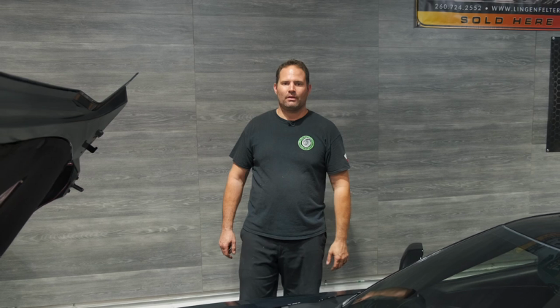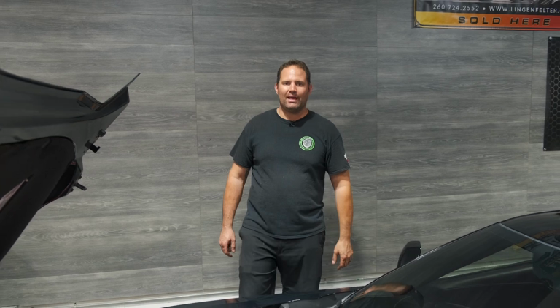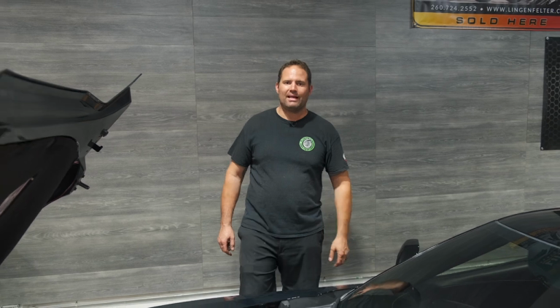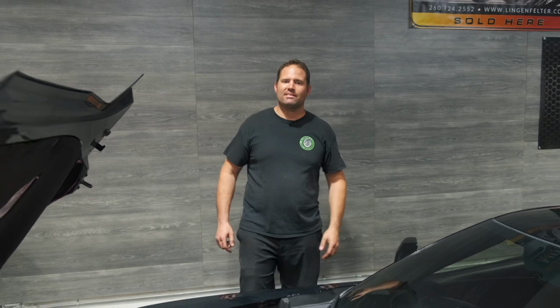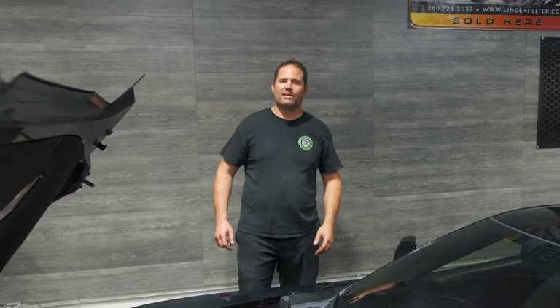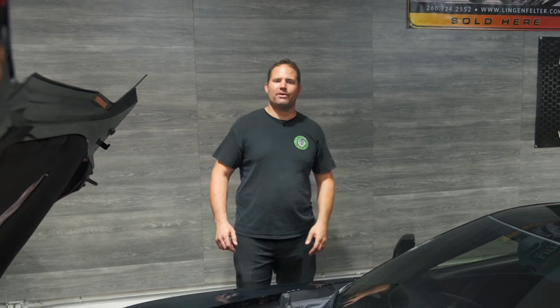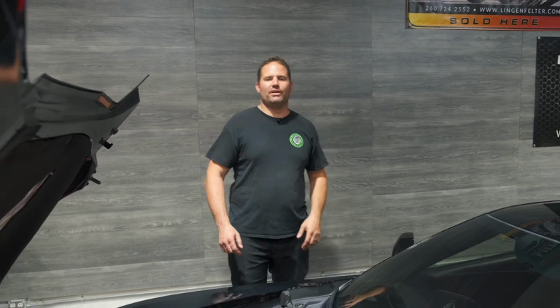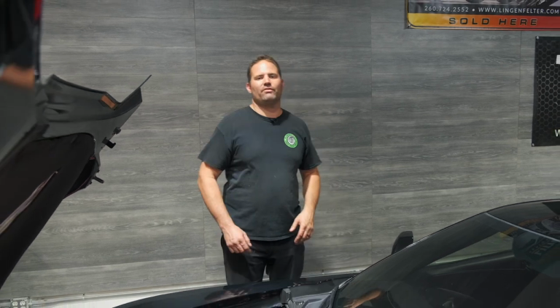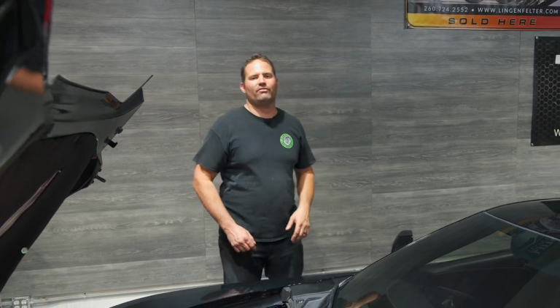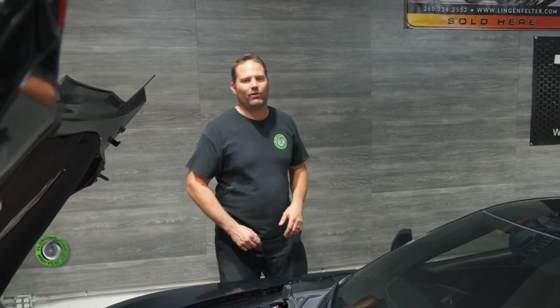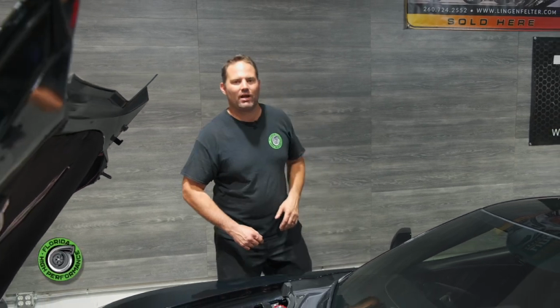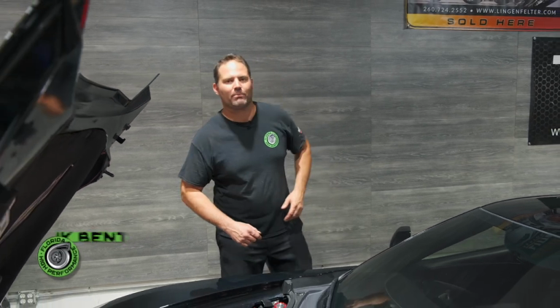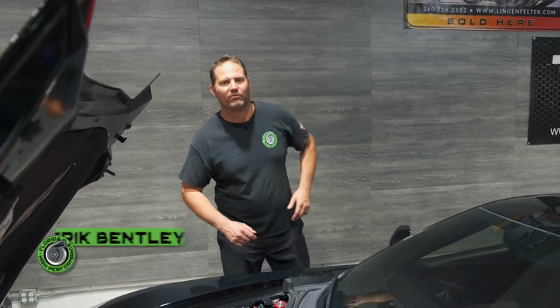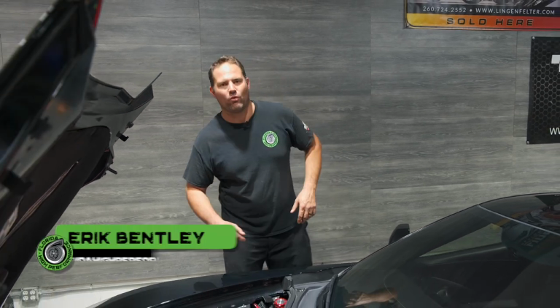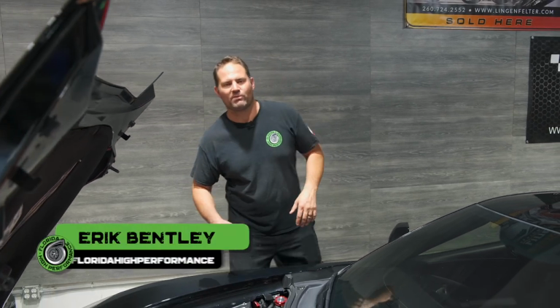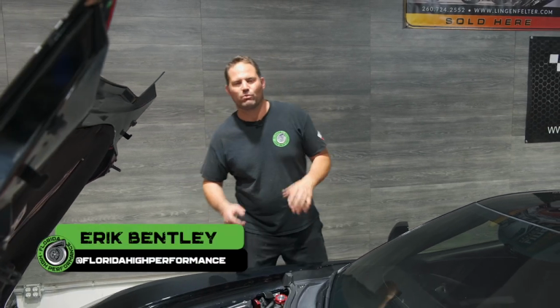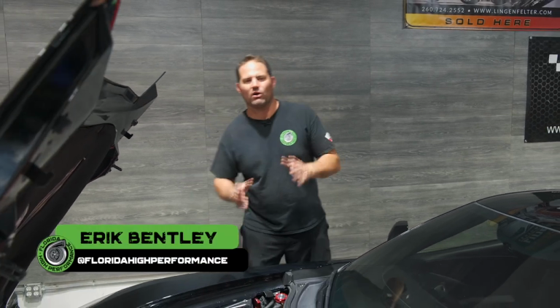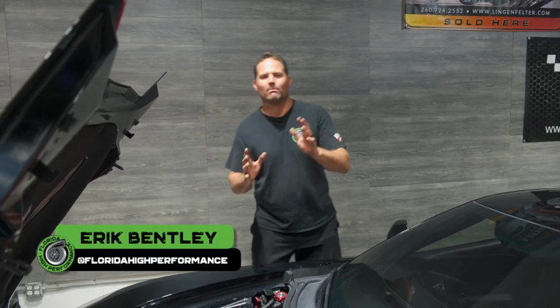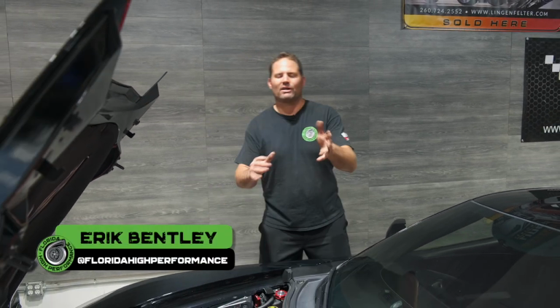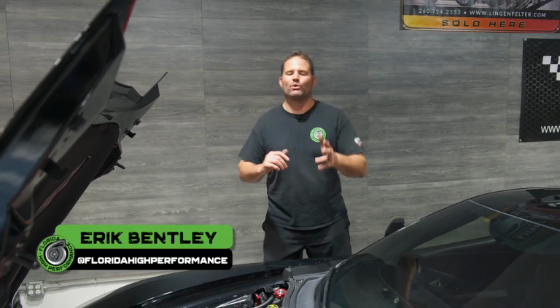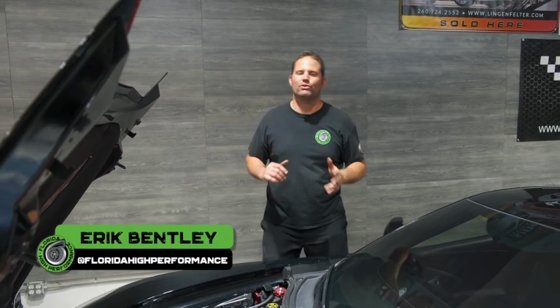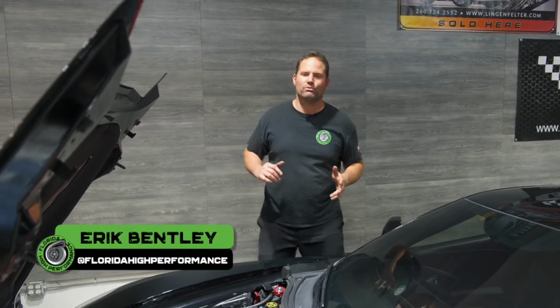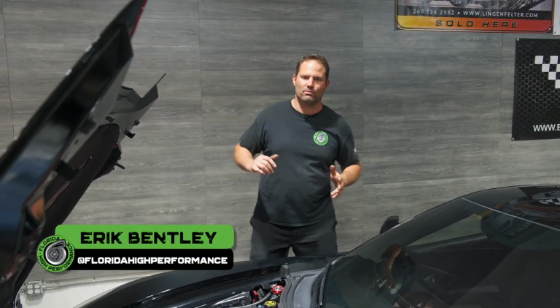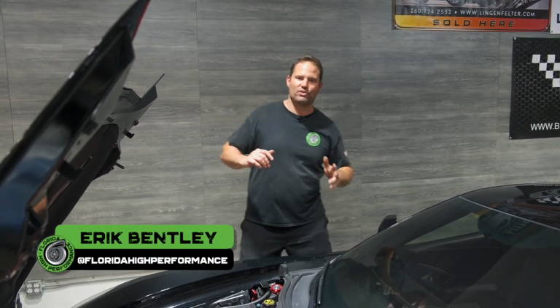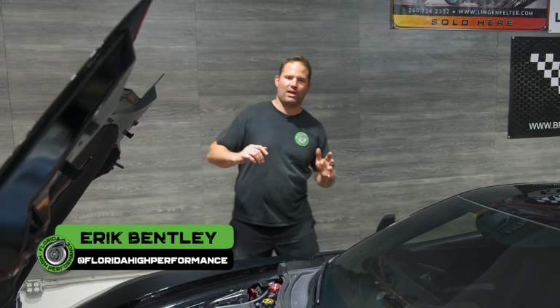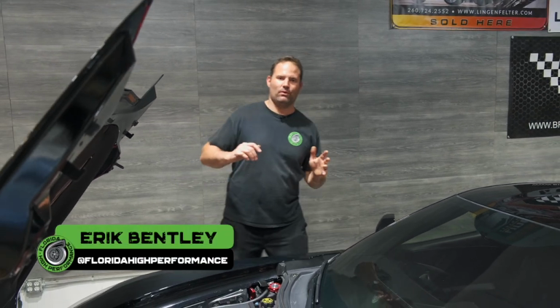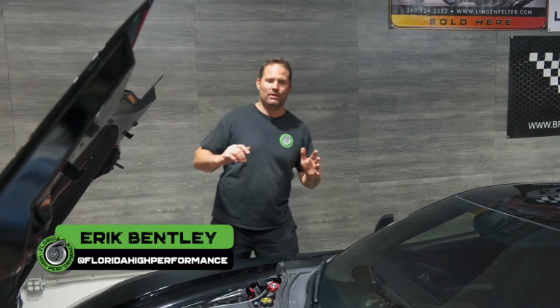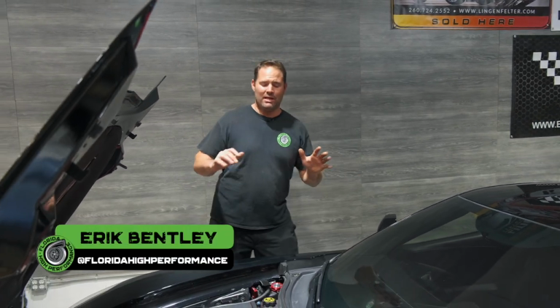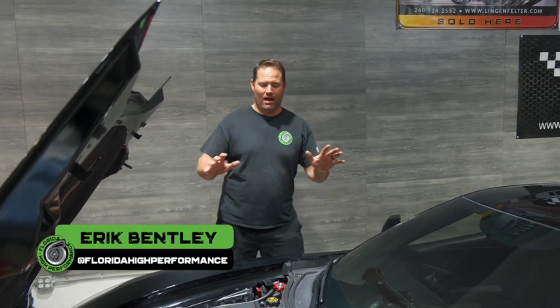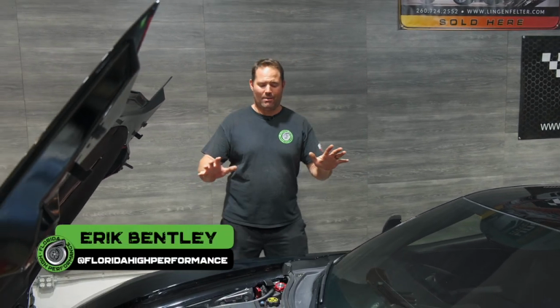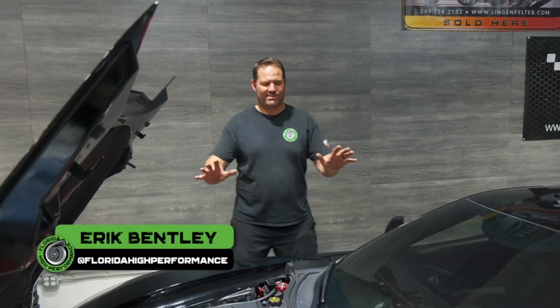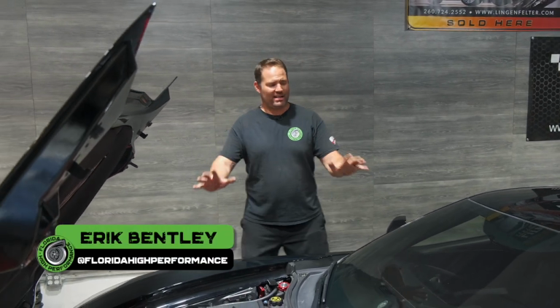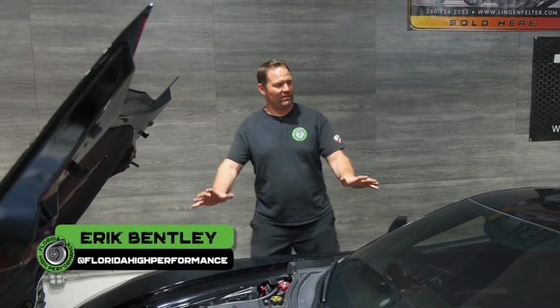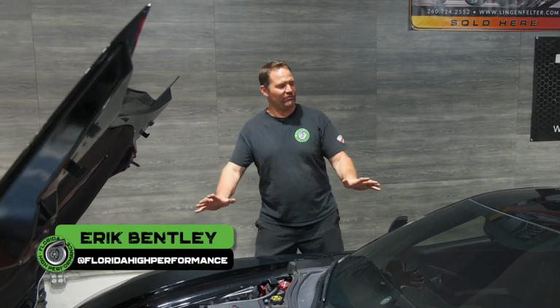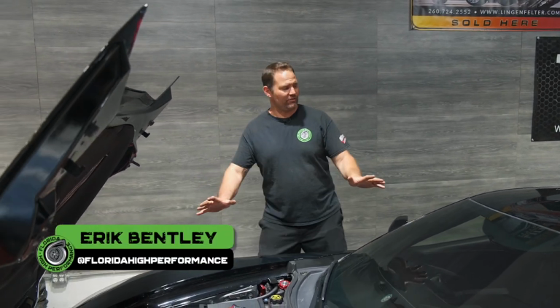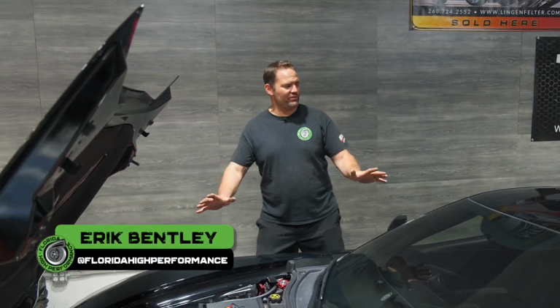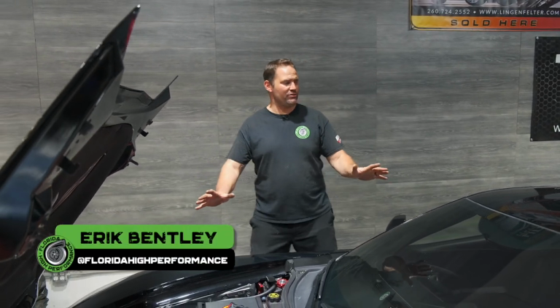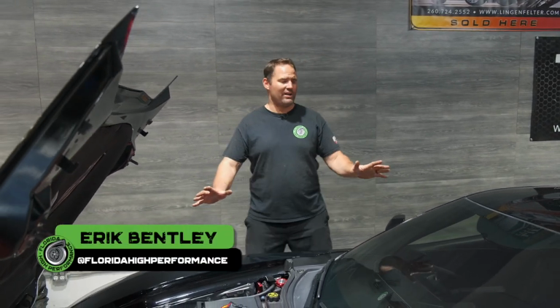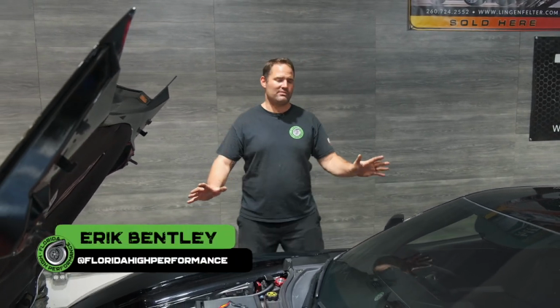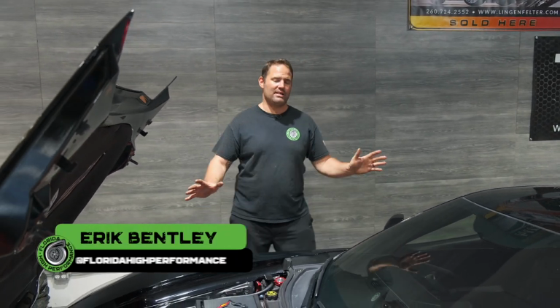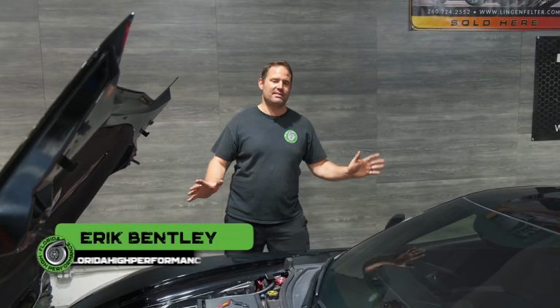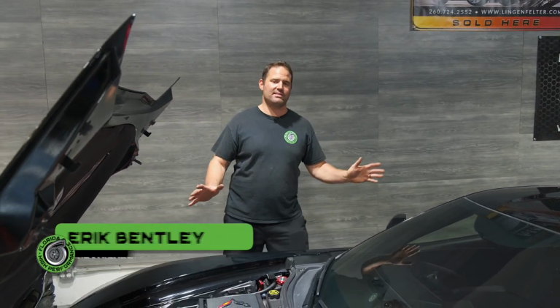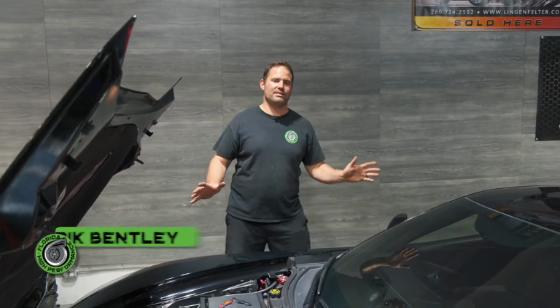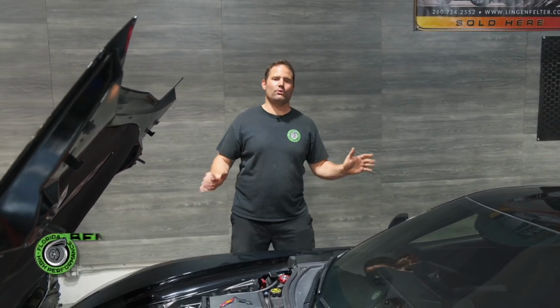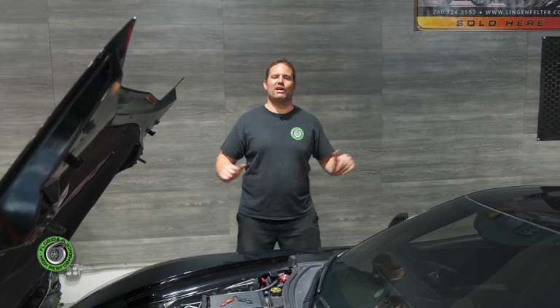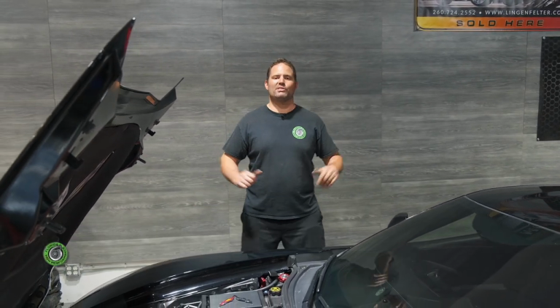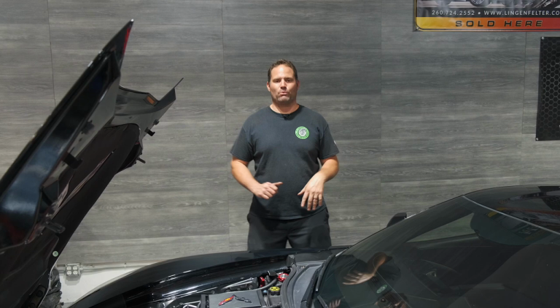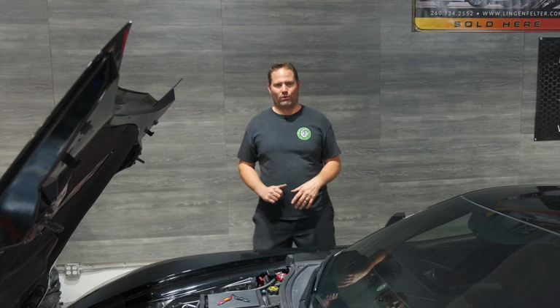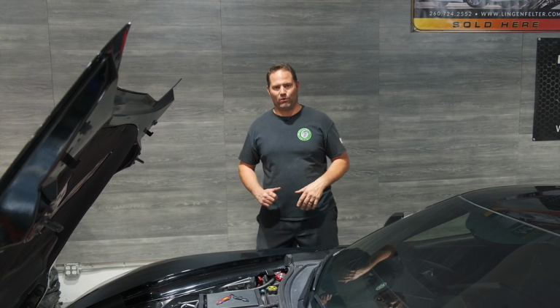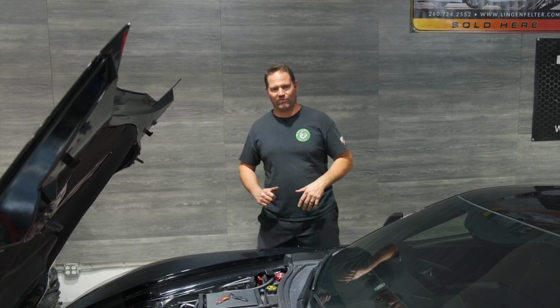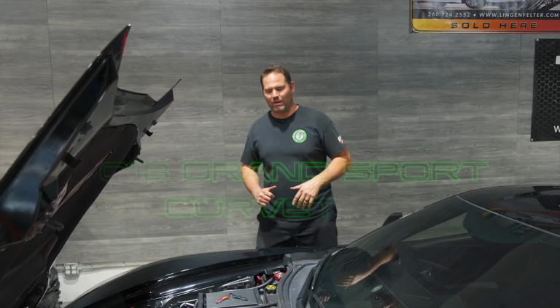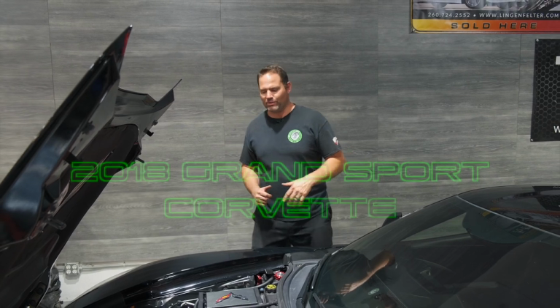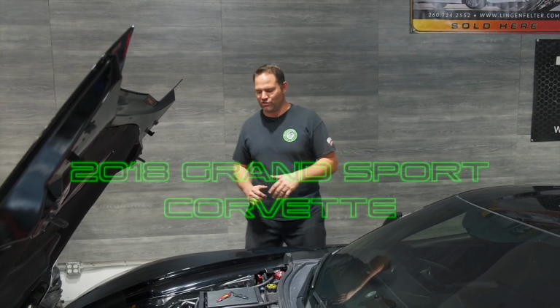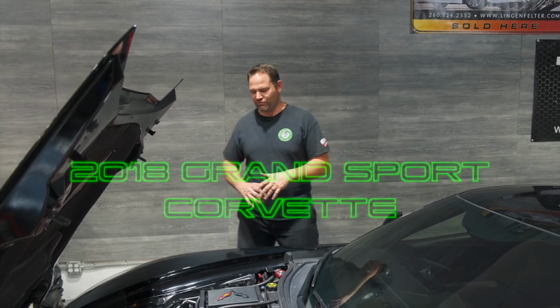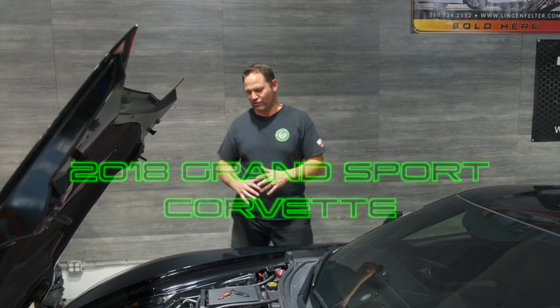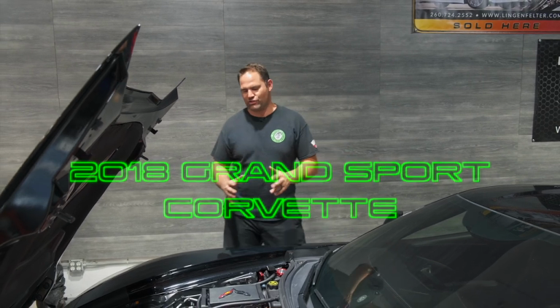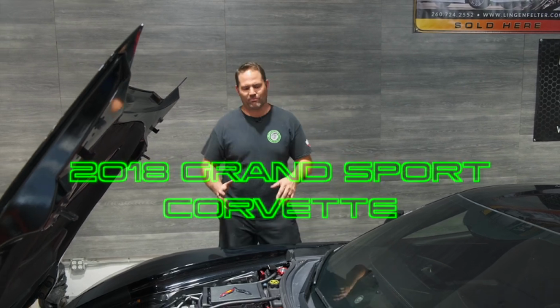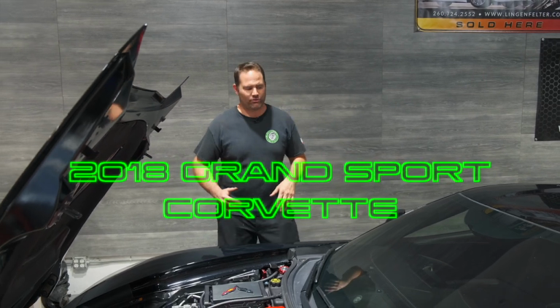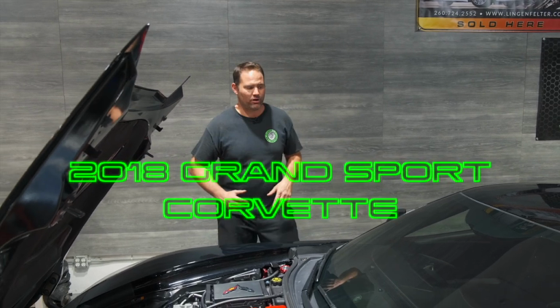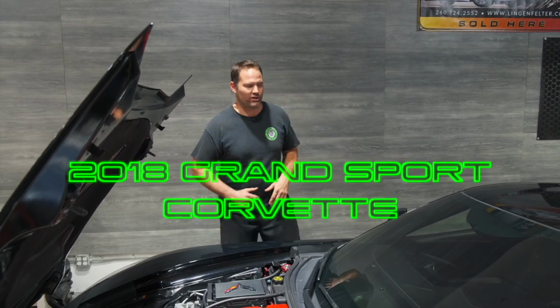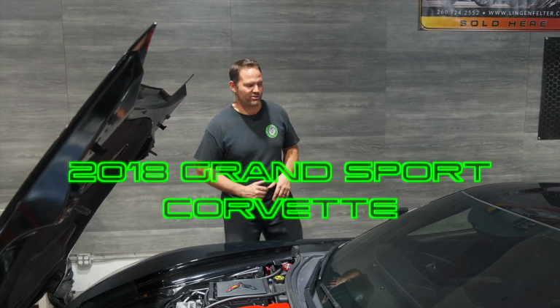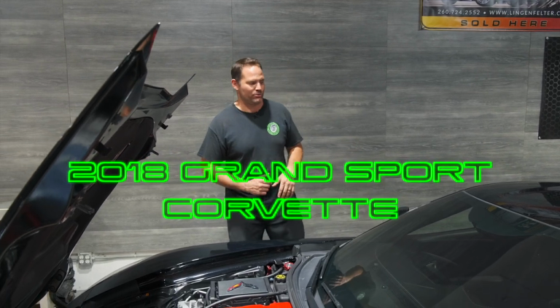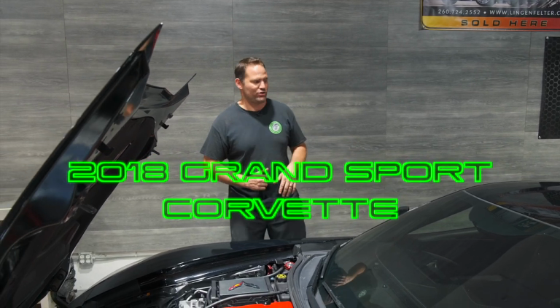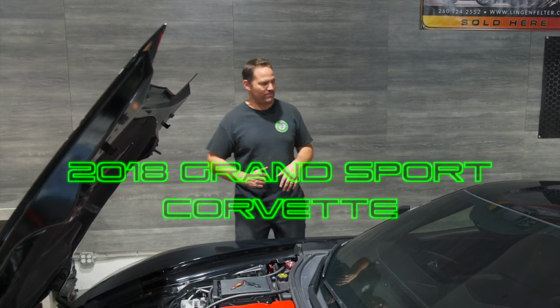Hey guys, Eric here with Florida High Performance. Welcome back to our YouTube channel. I'm standing in front of a 2018 Grand Sport Corvette we just finished up for our customer Jimmy.